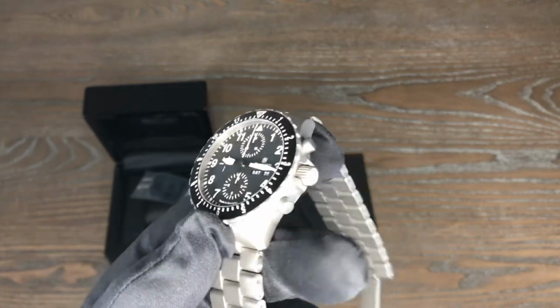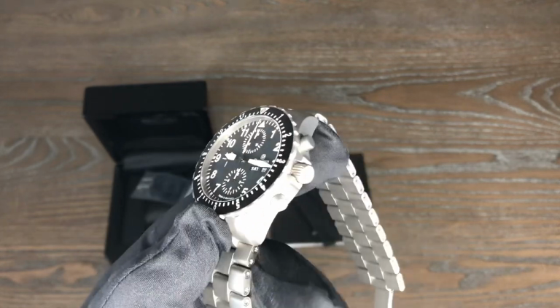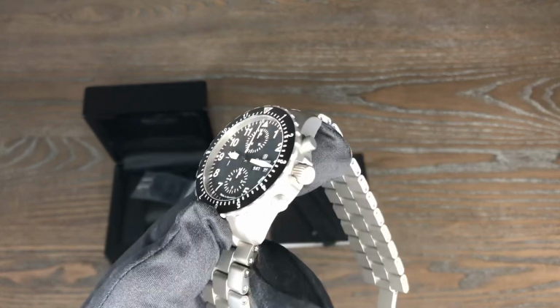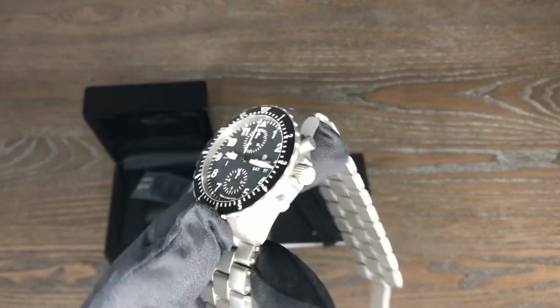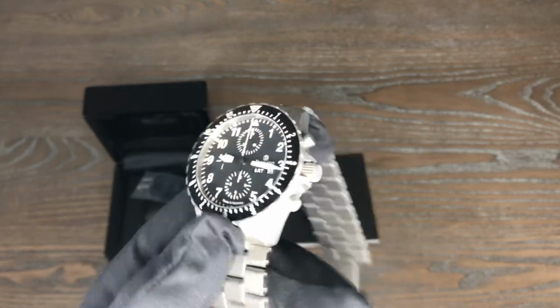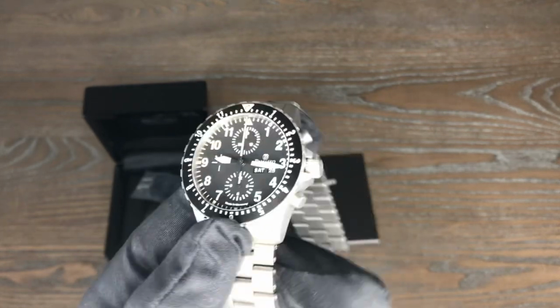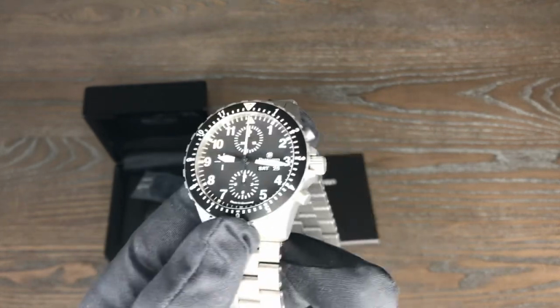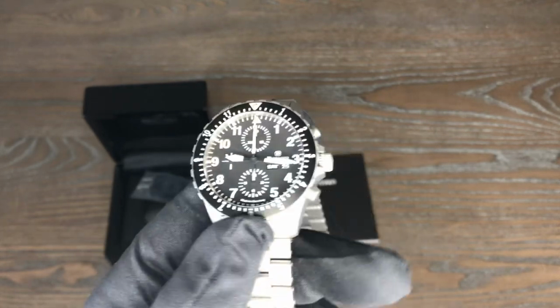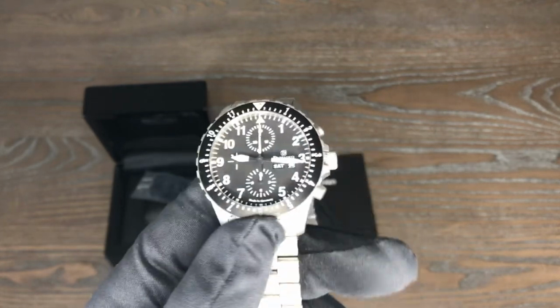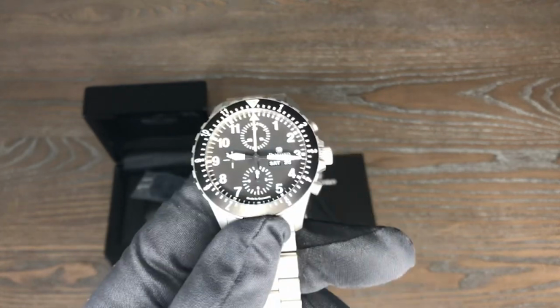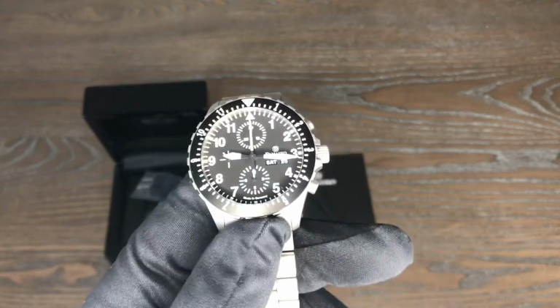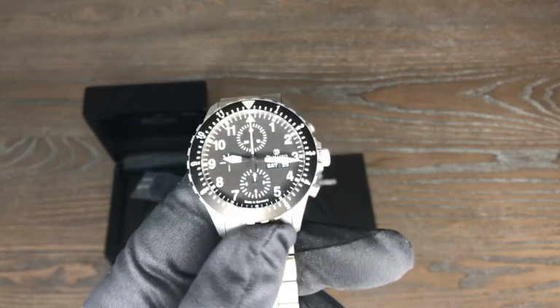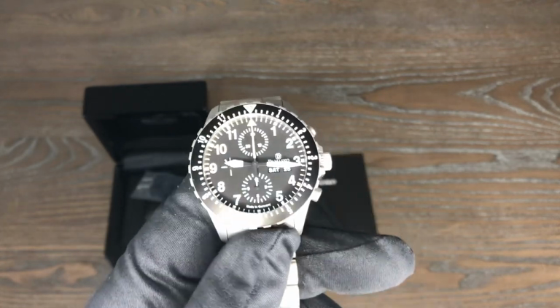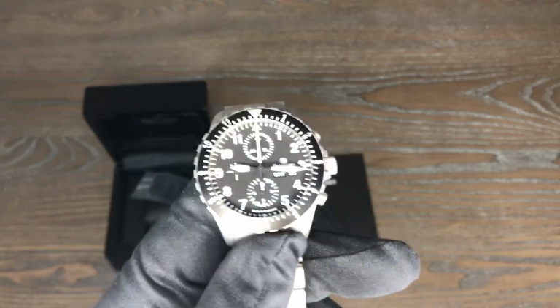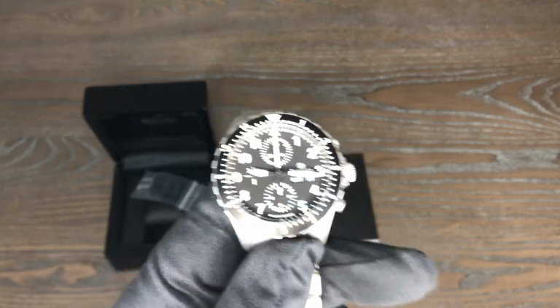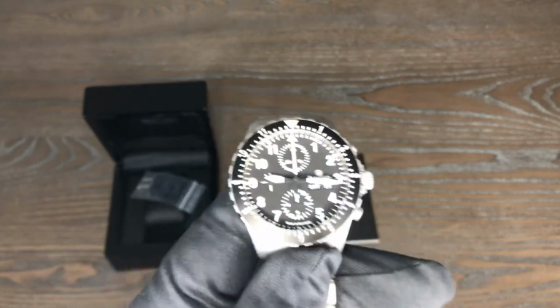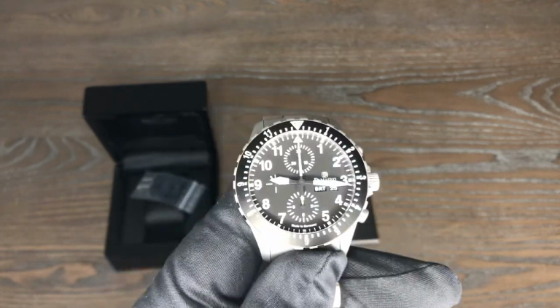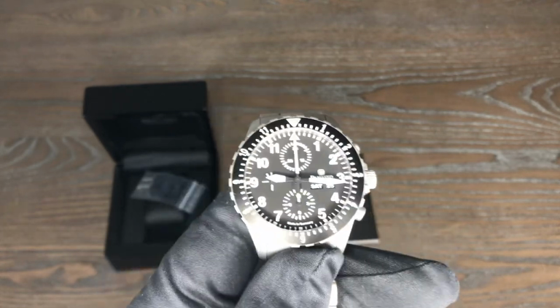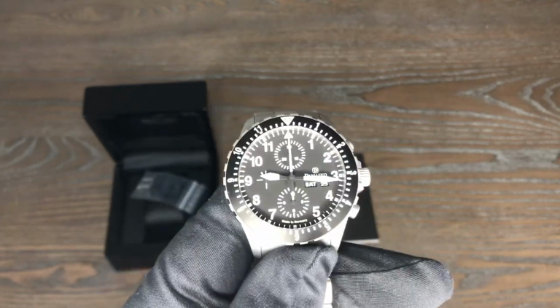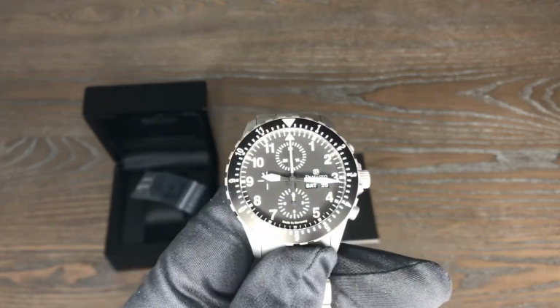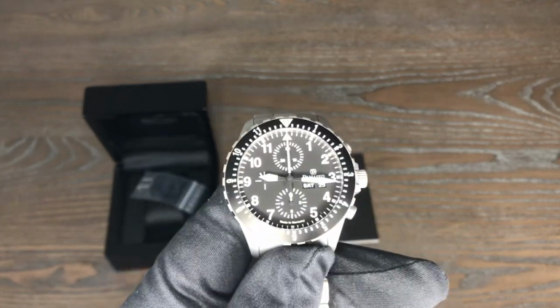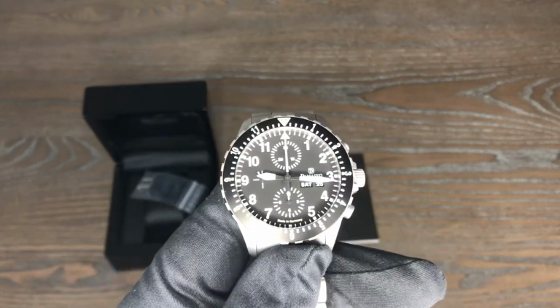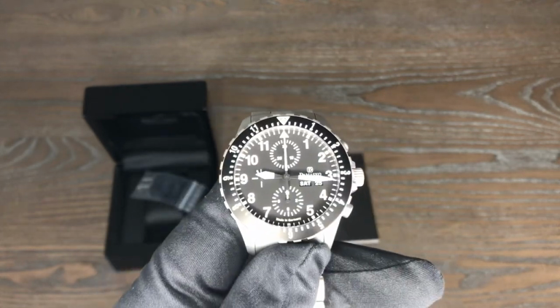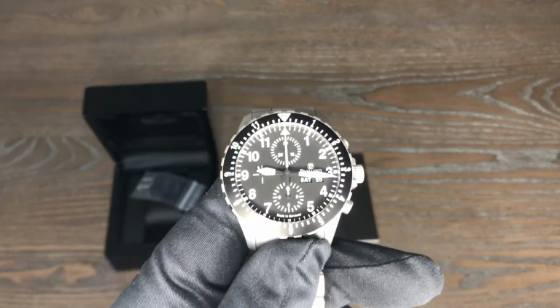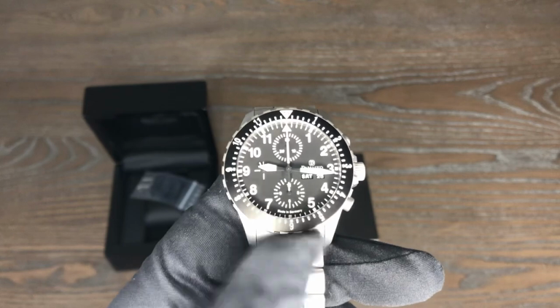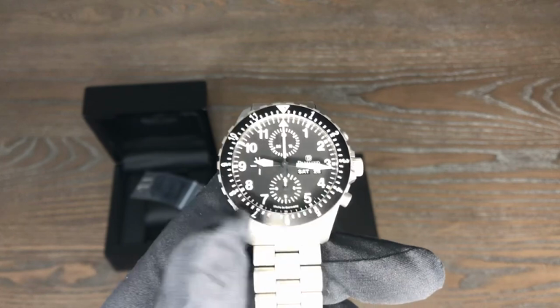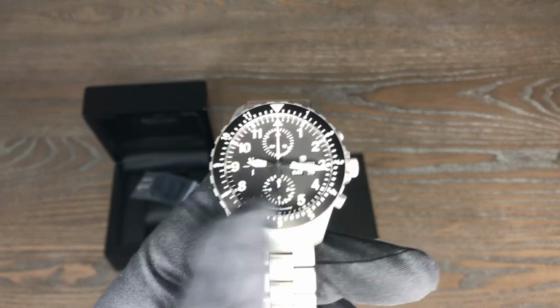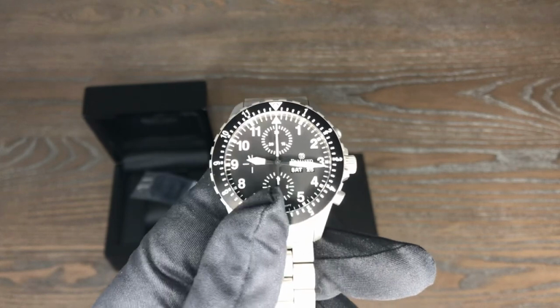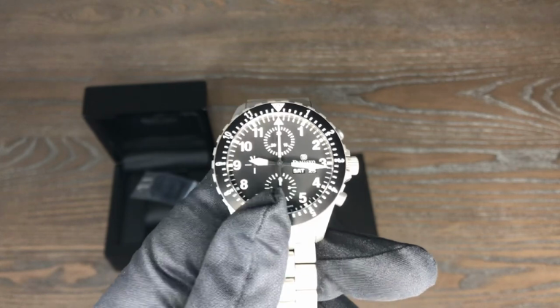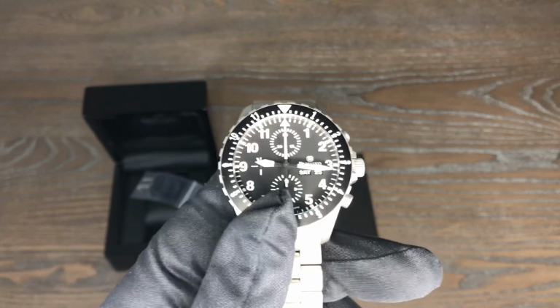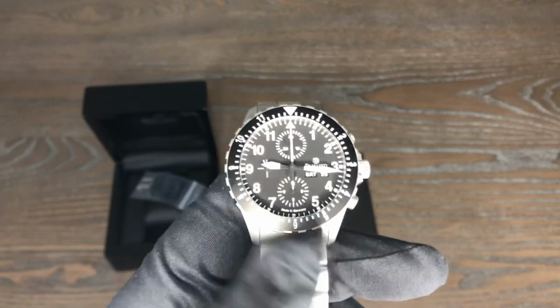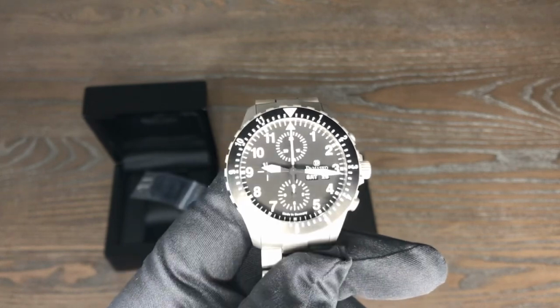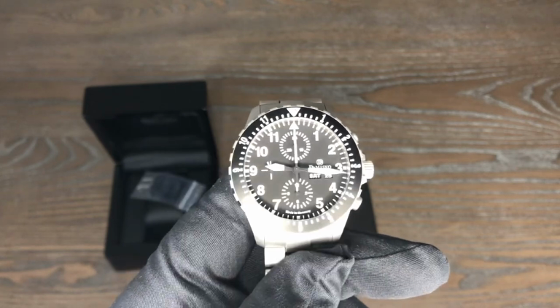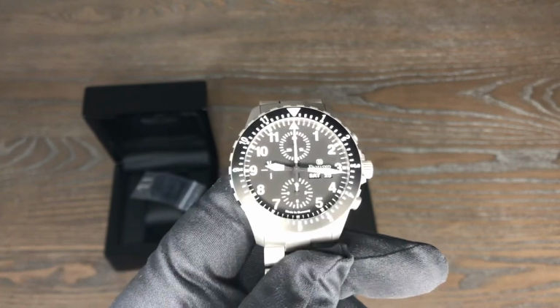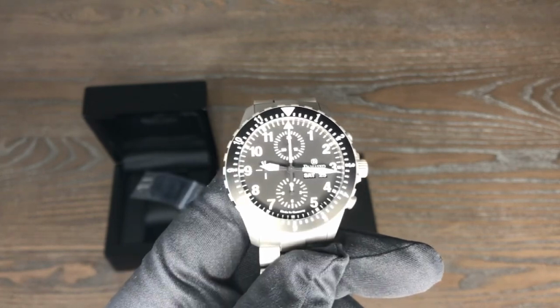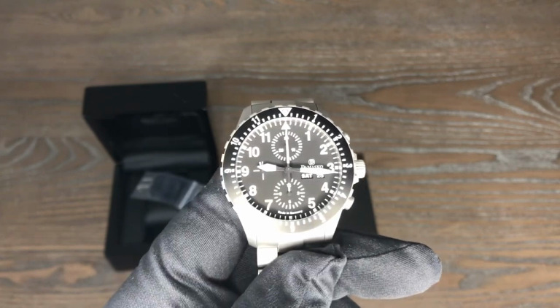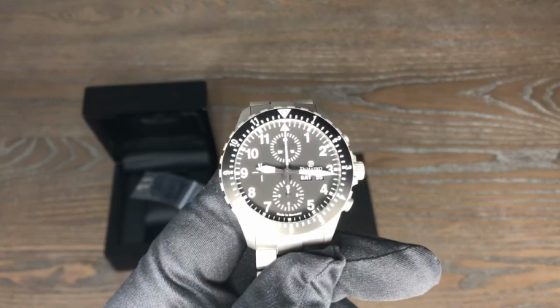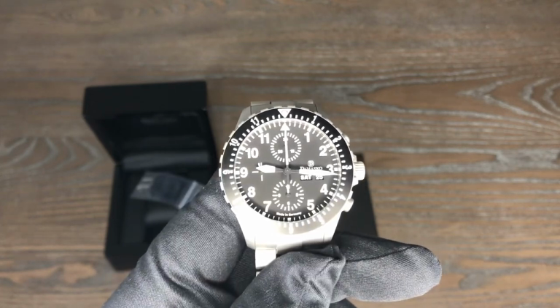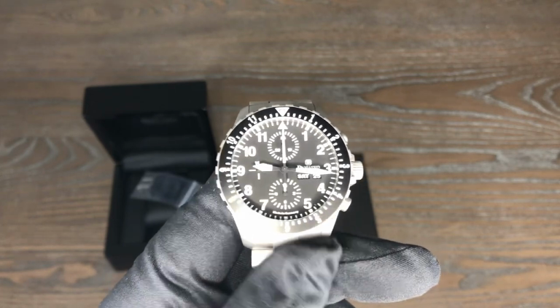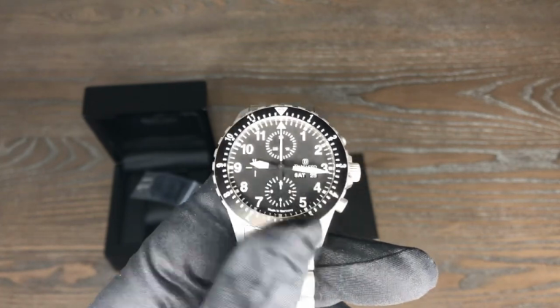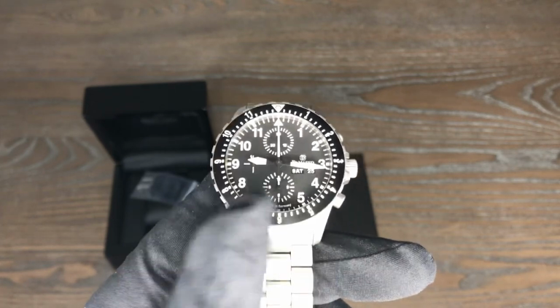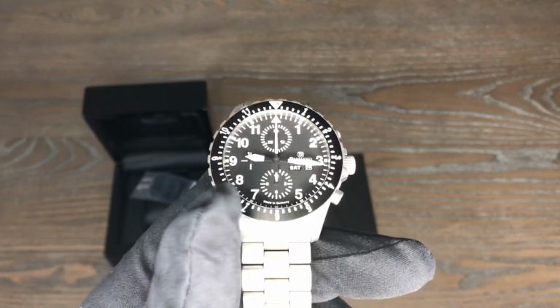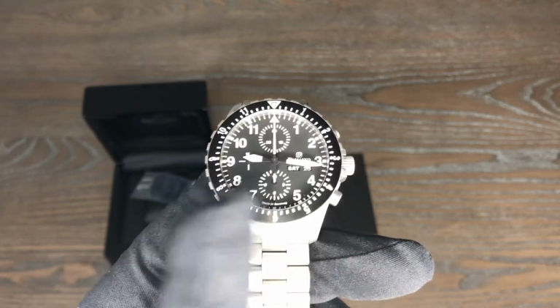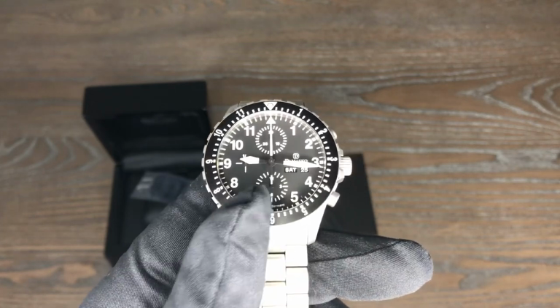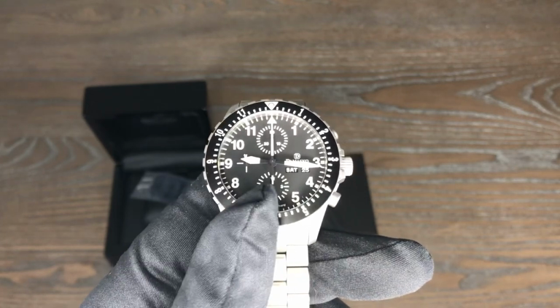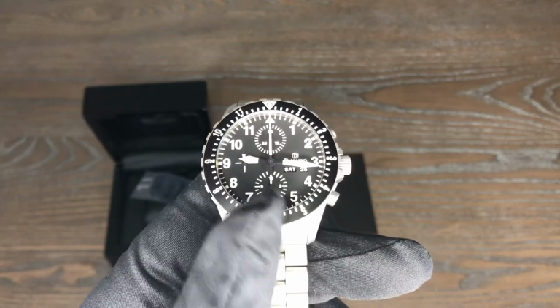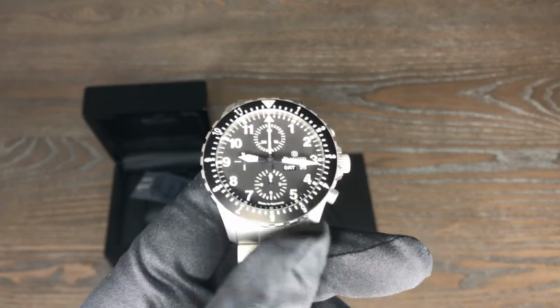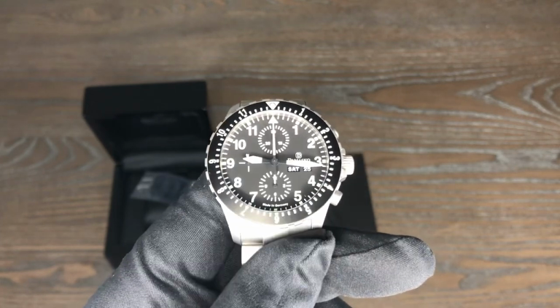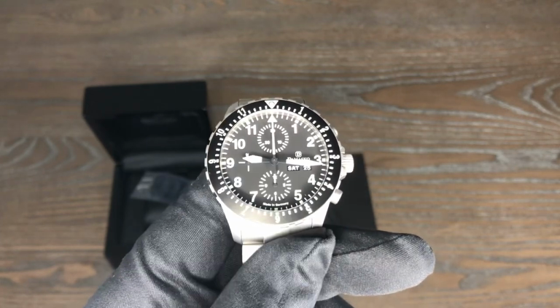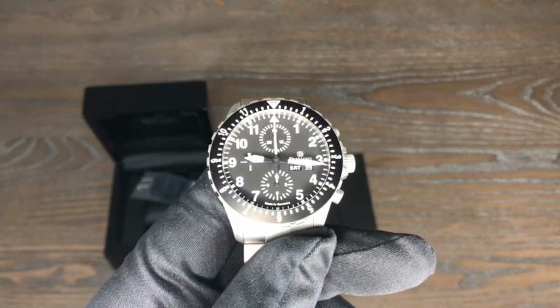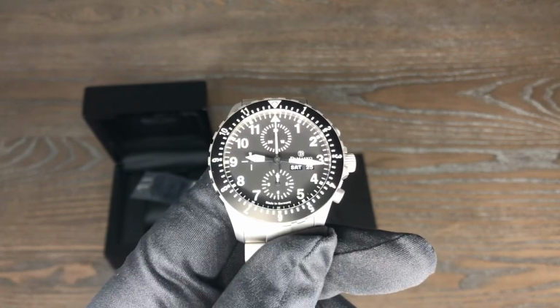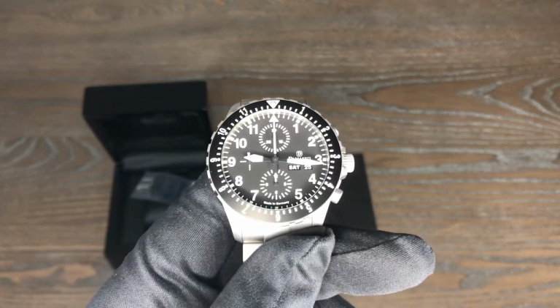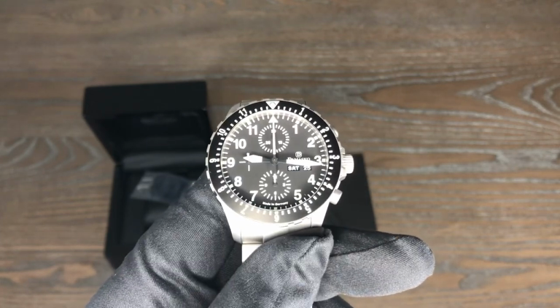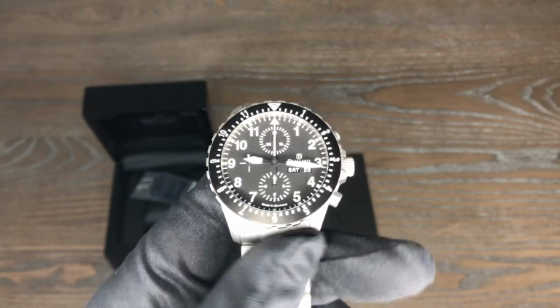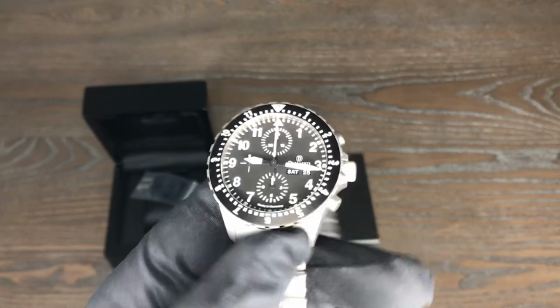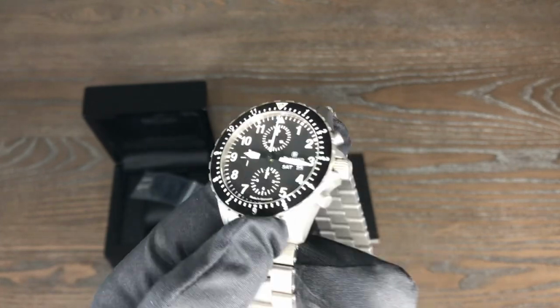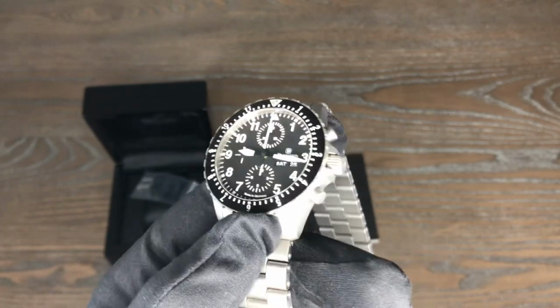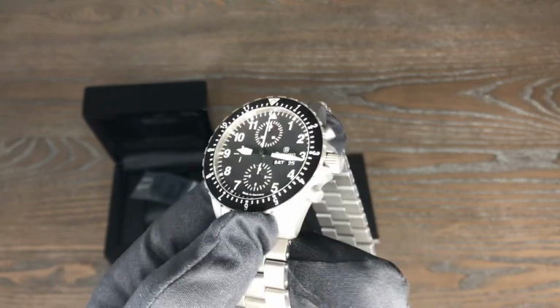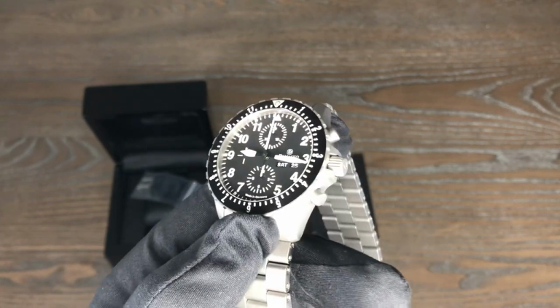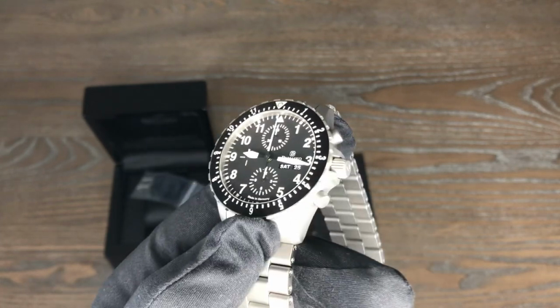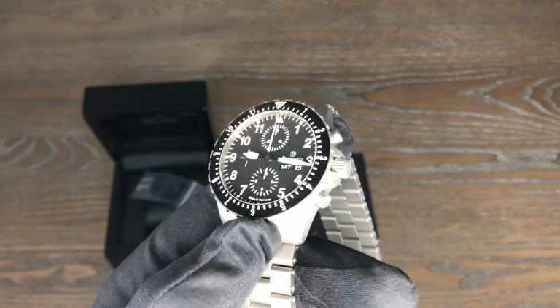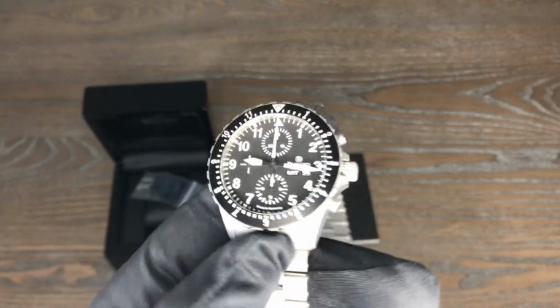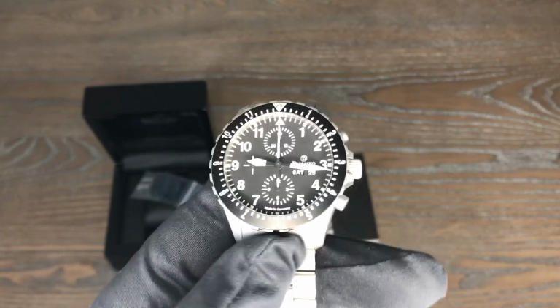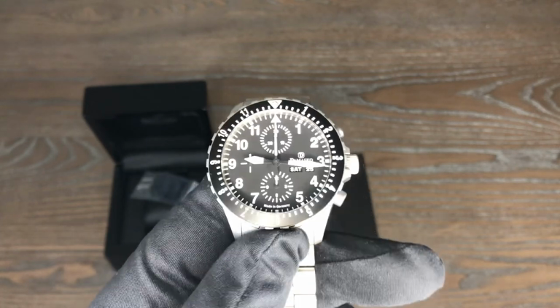It's a pilot's watch chronograph. It does have the 7750 Valjoux movement in it.